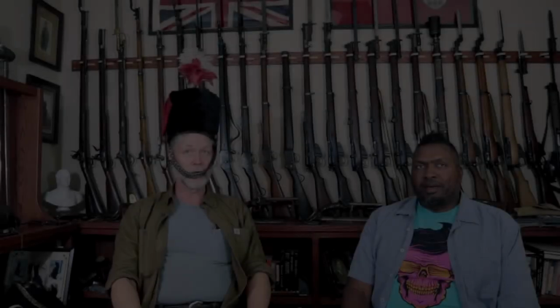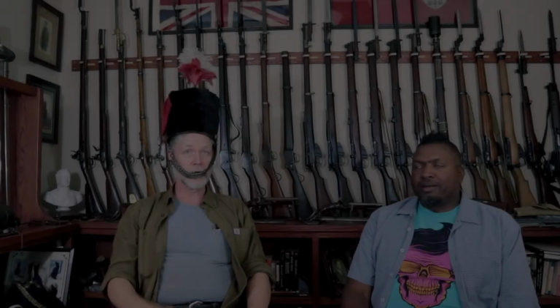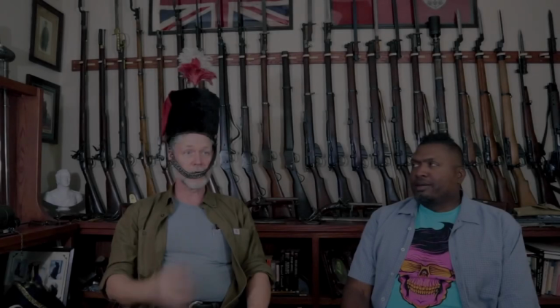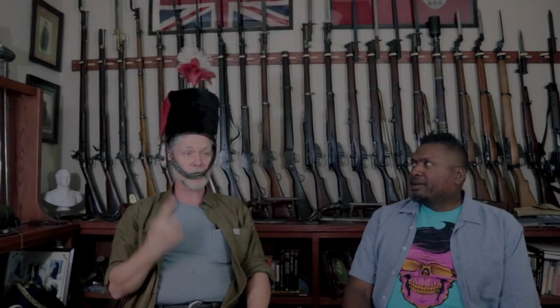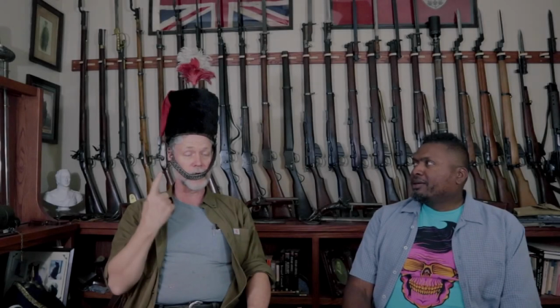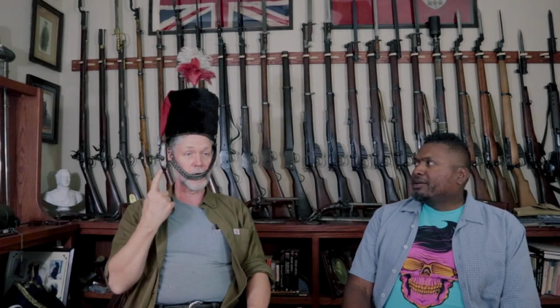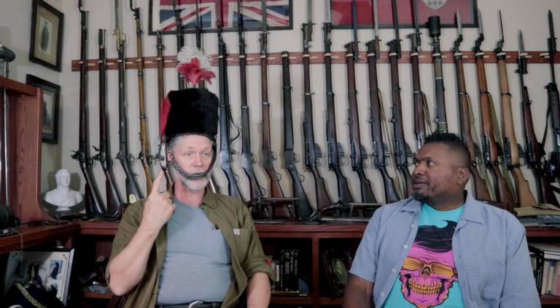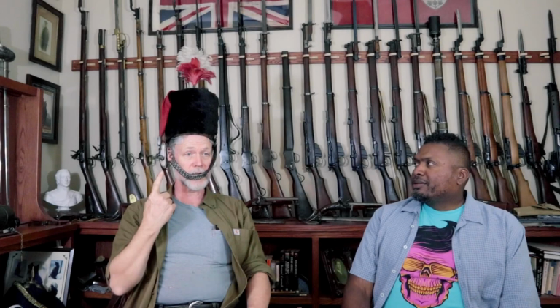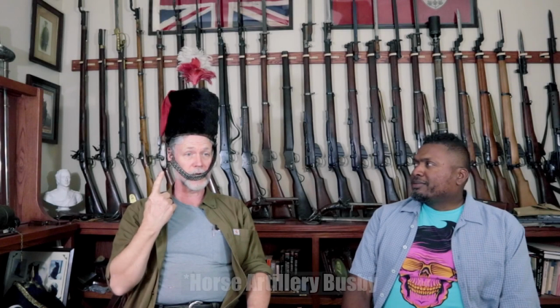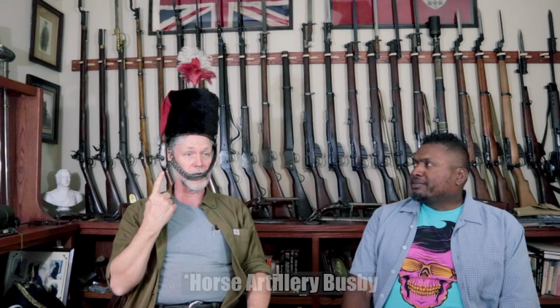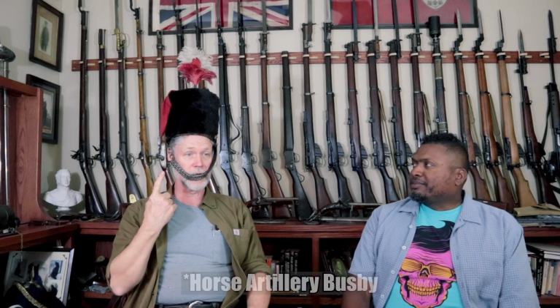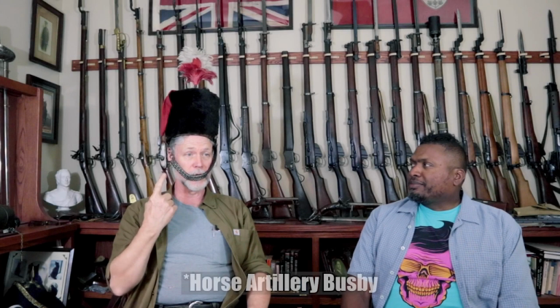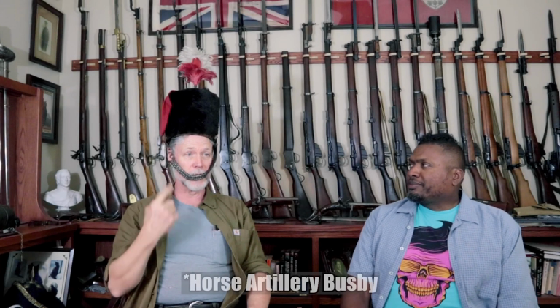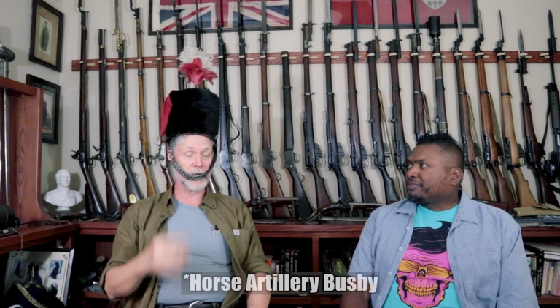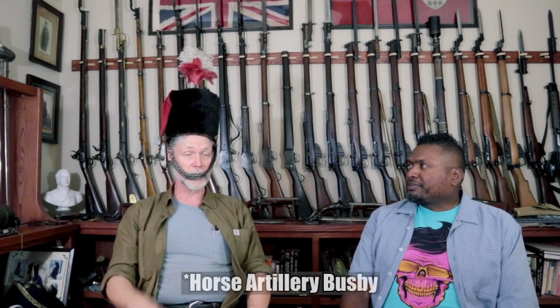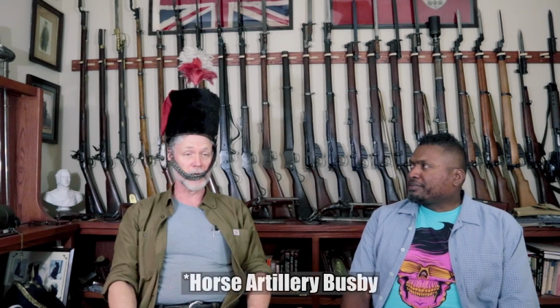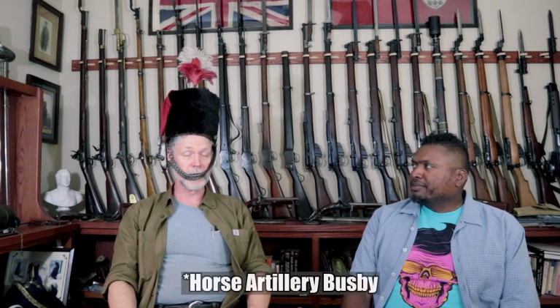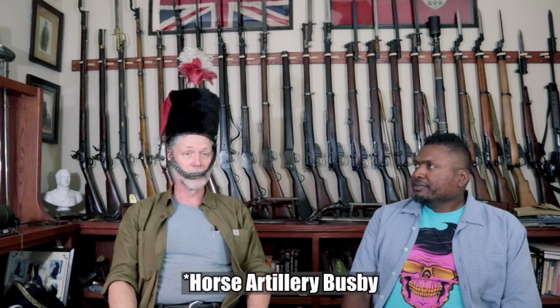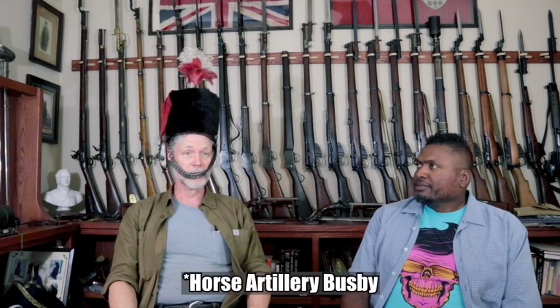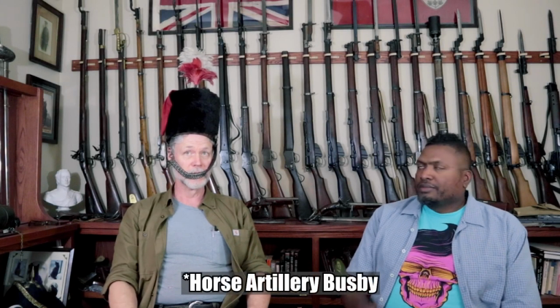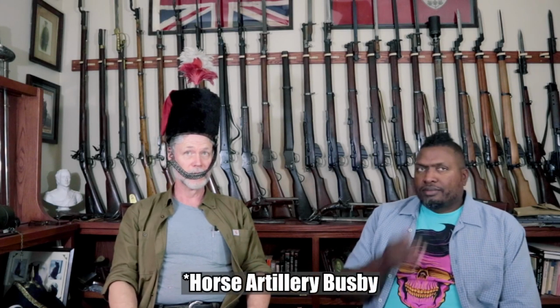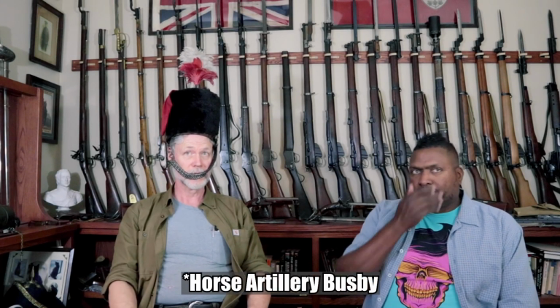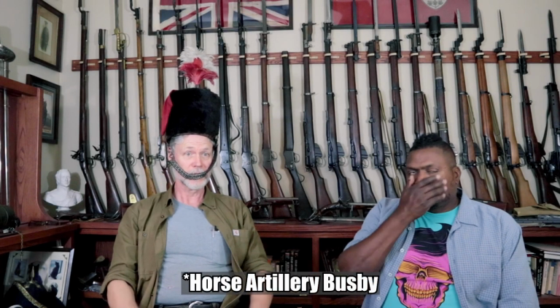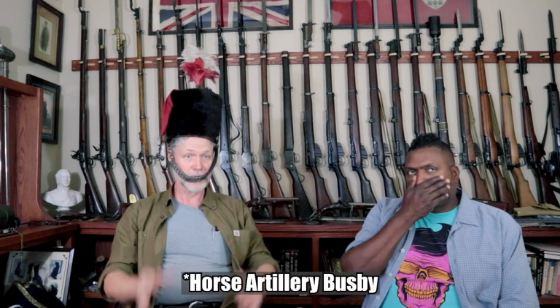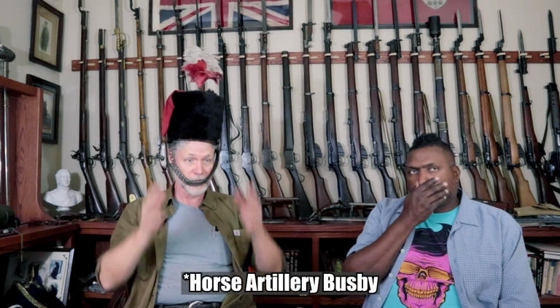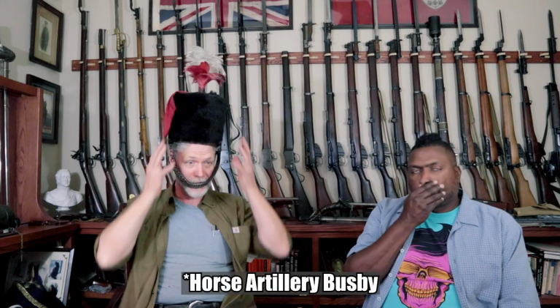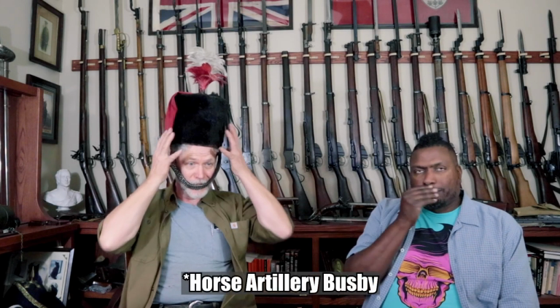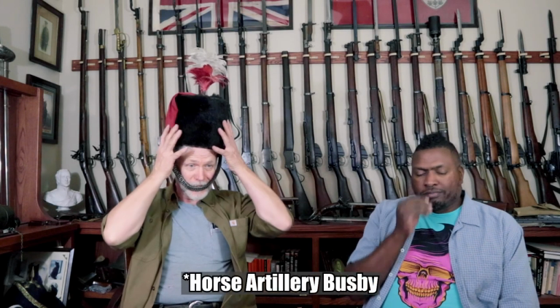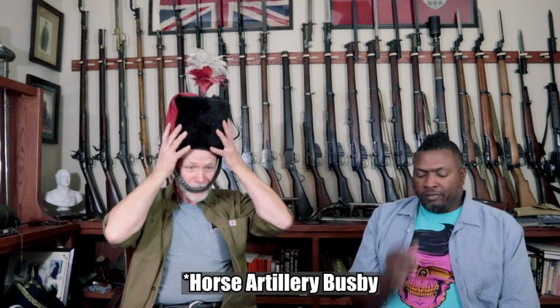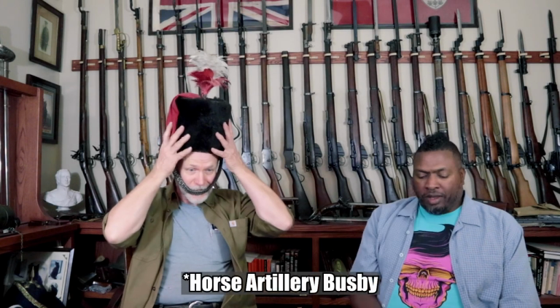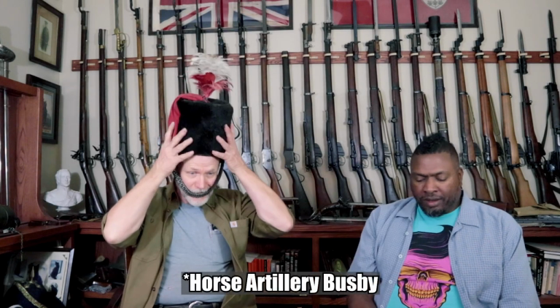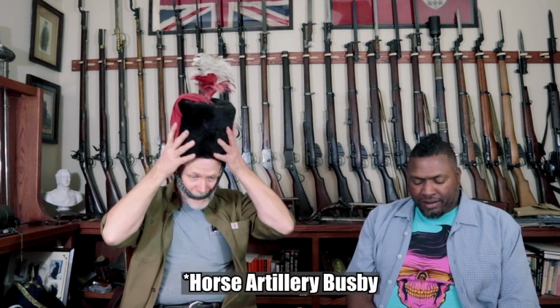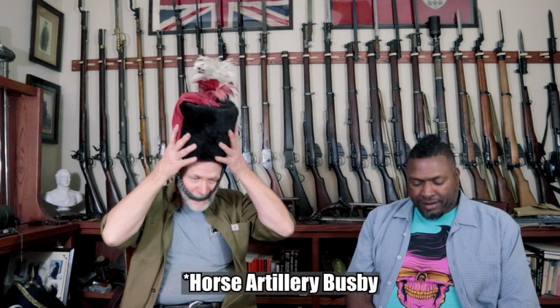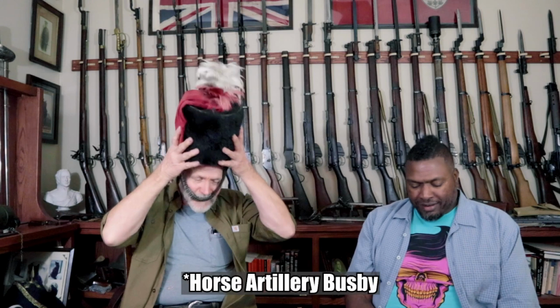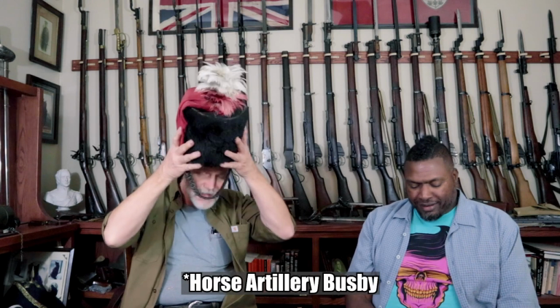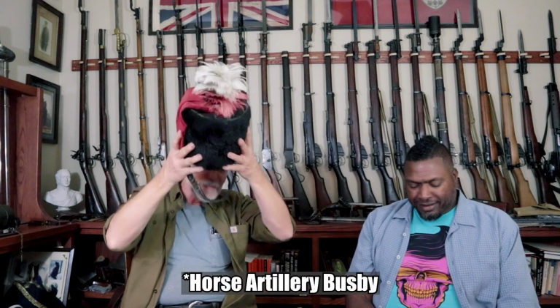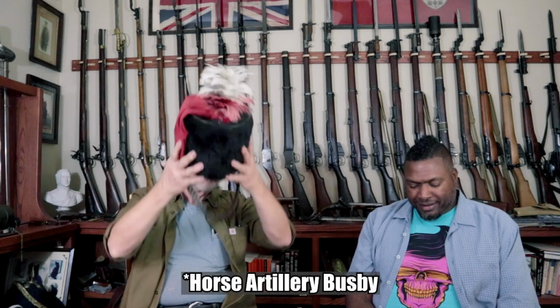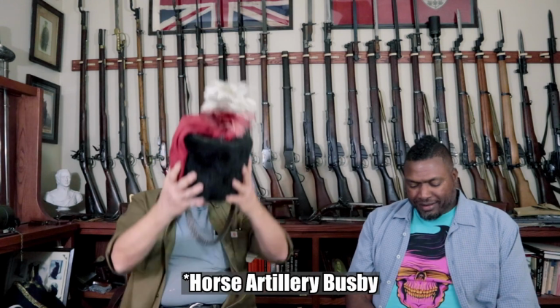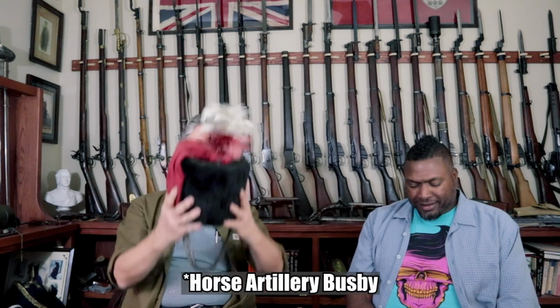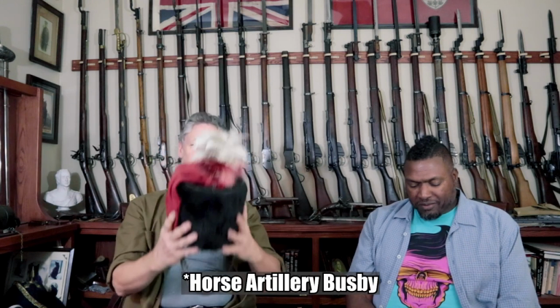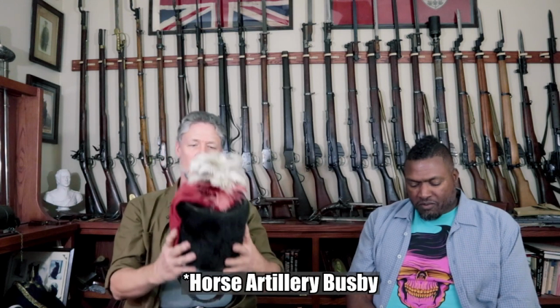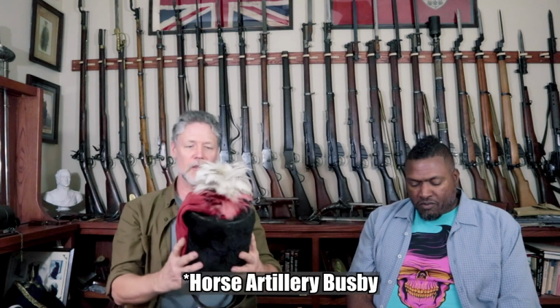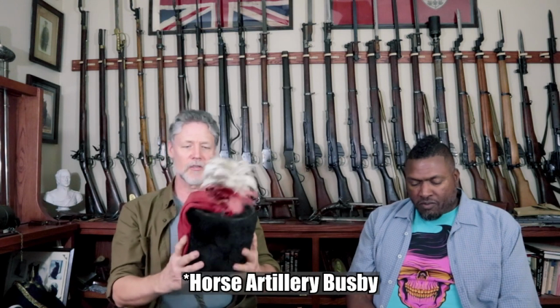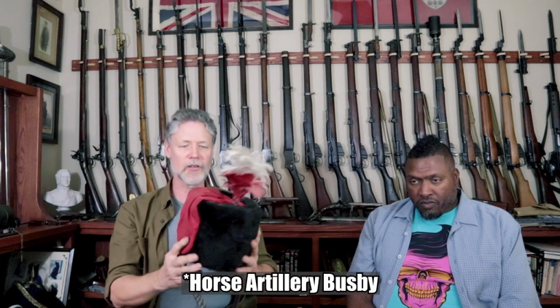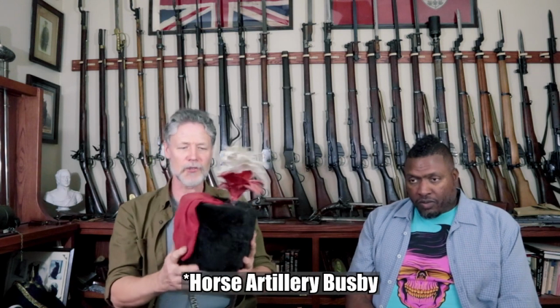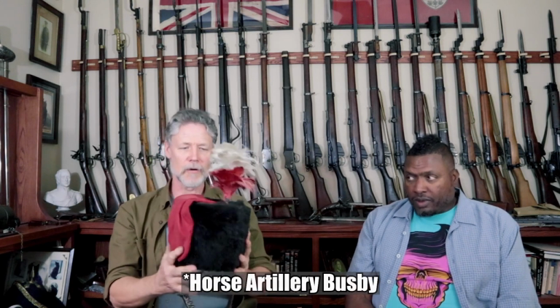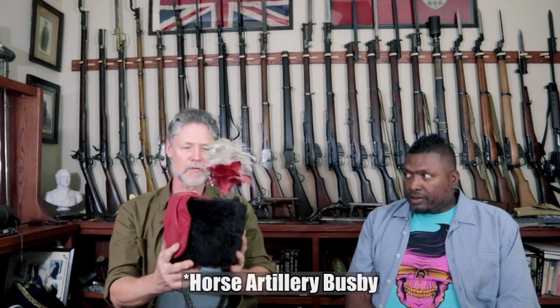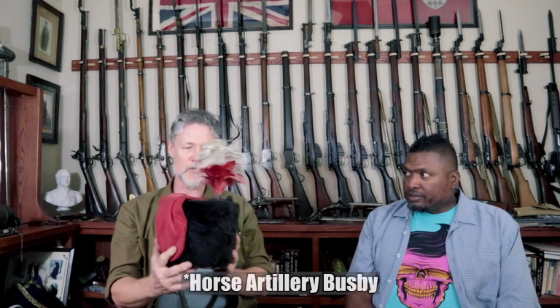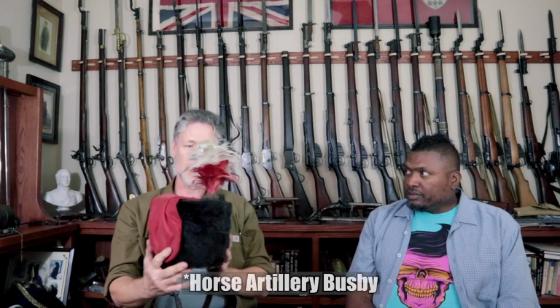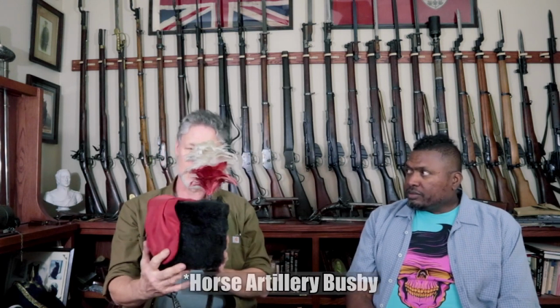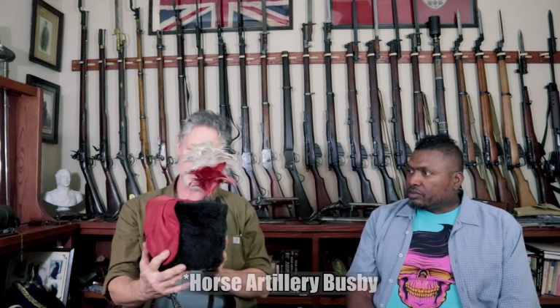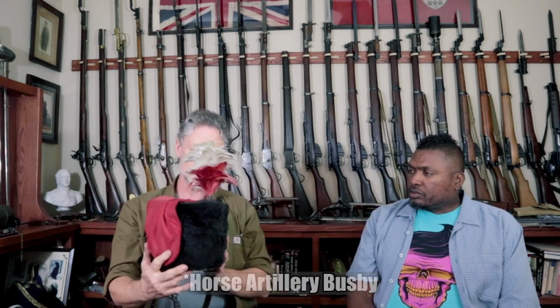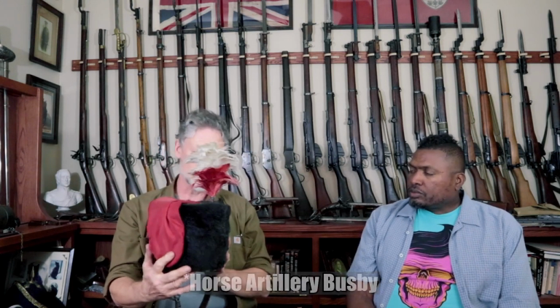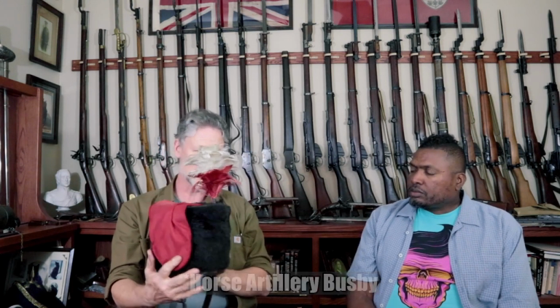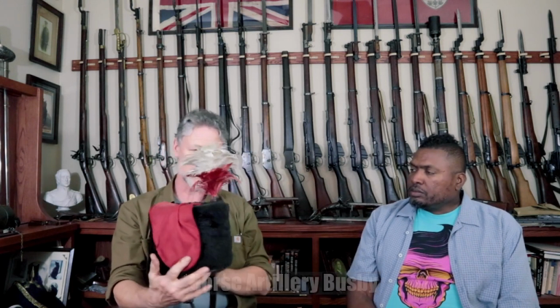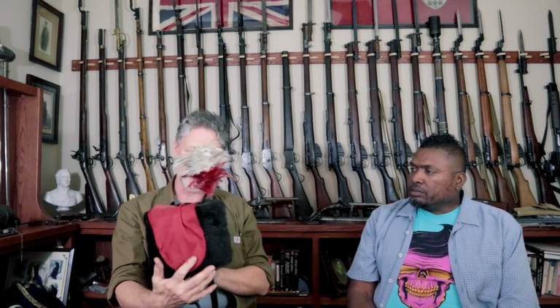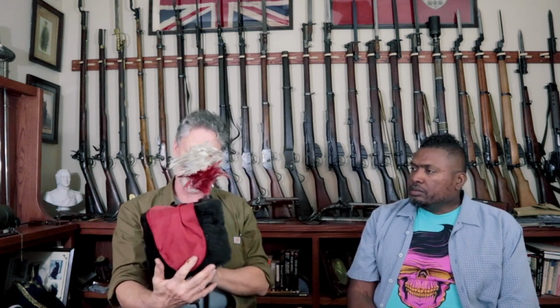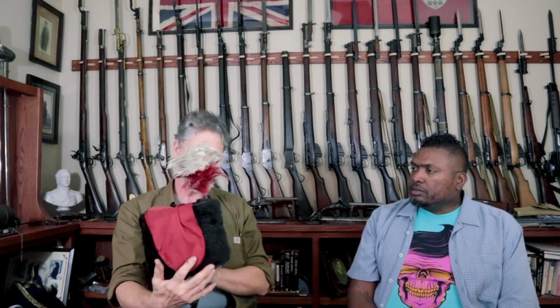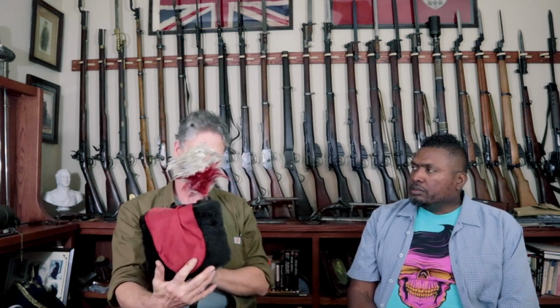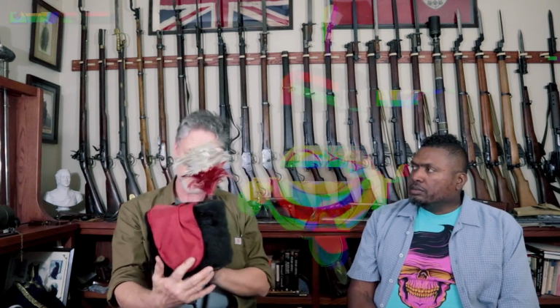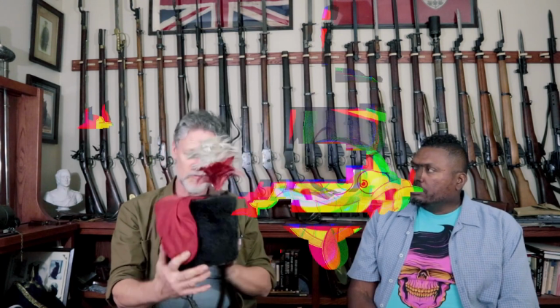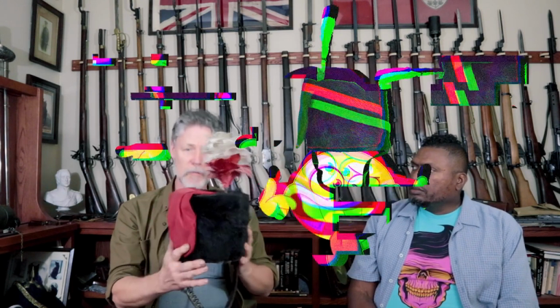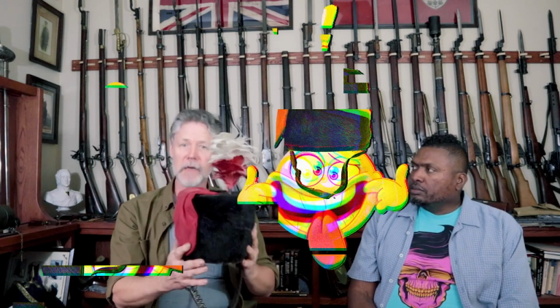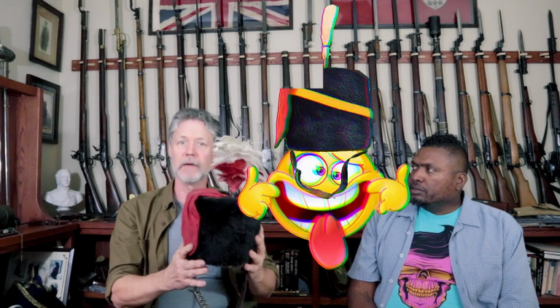It's the horse artillery Busby. I think it's one of the silliest military hats that's ever been.